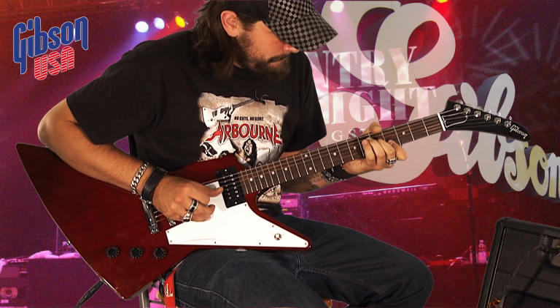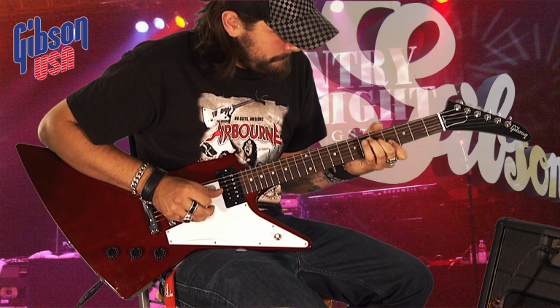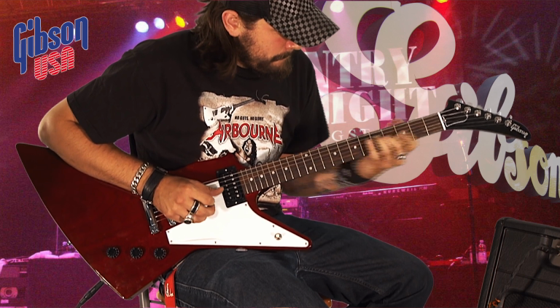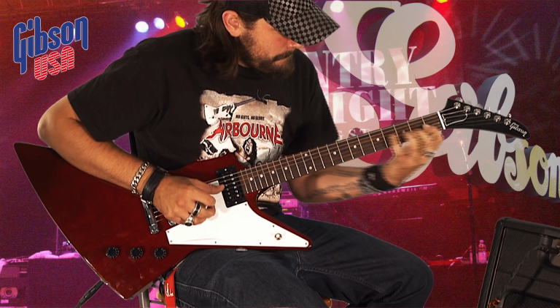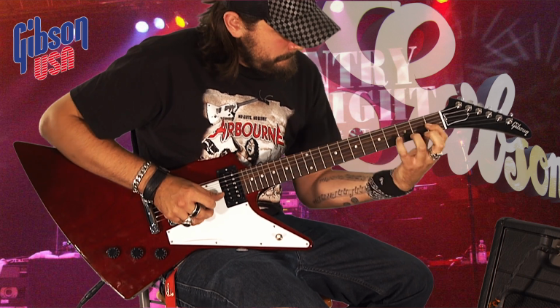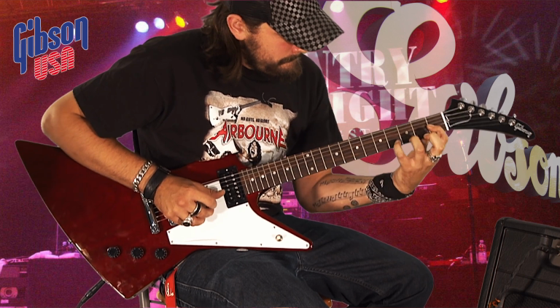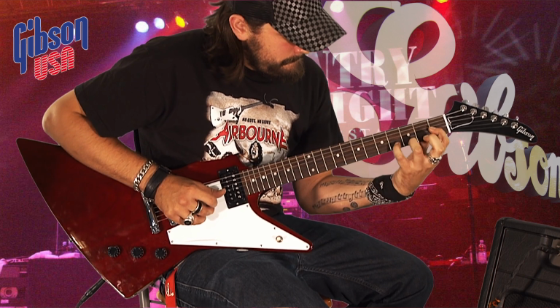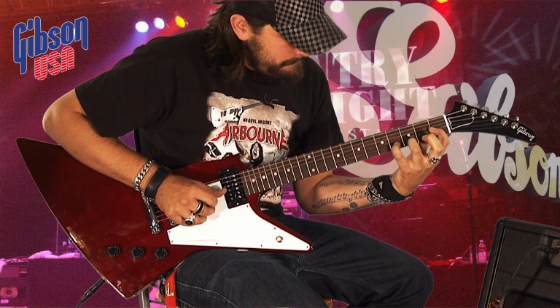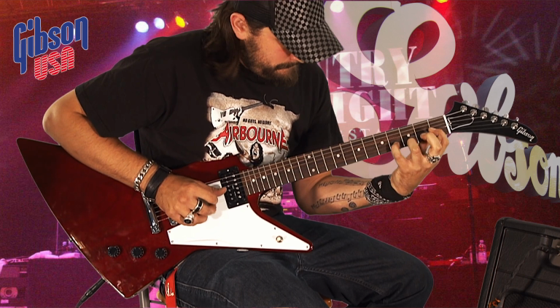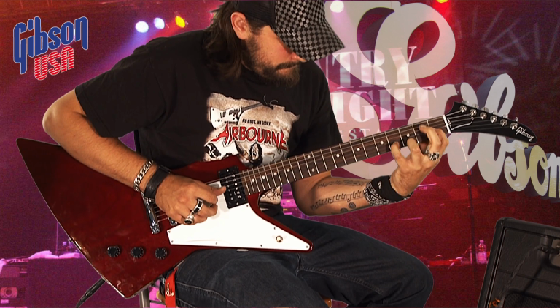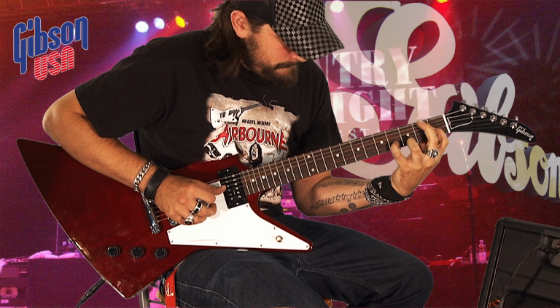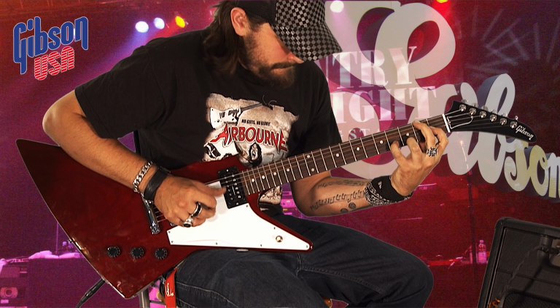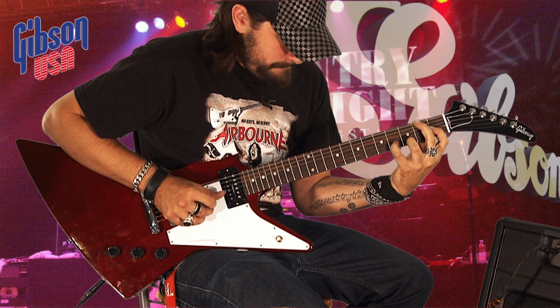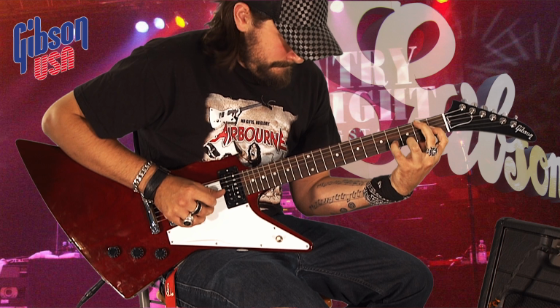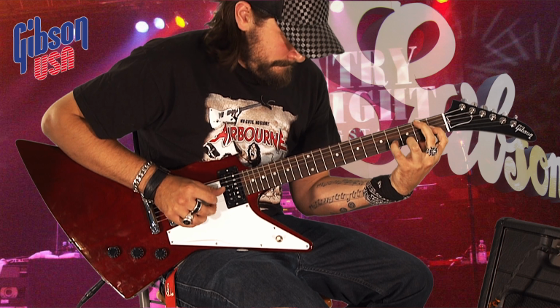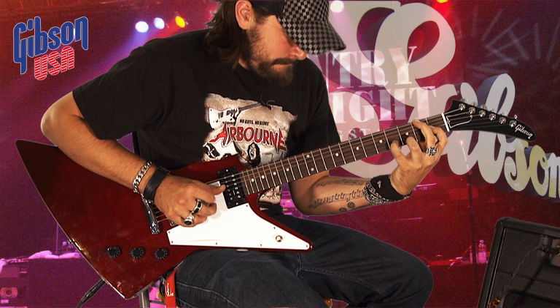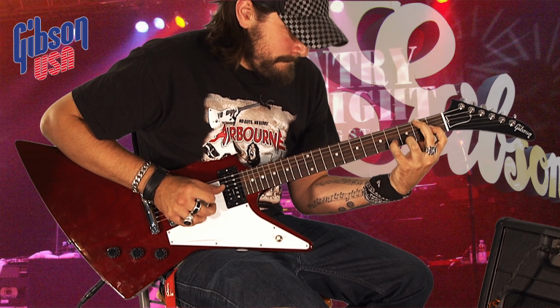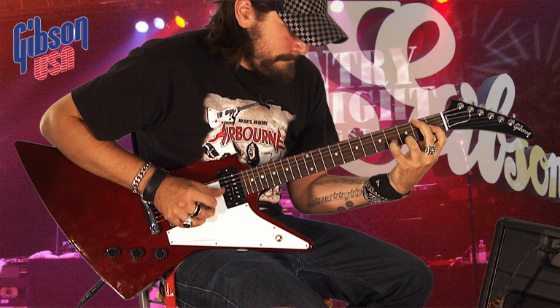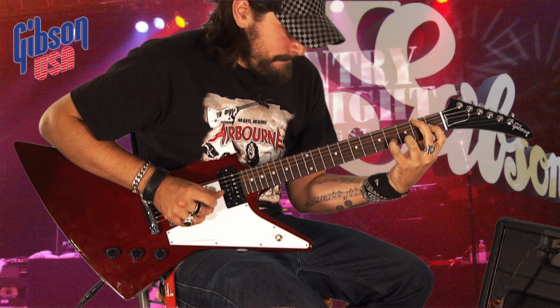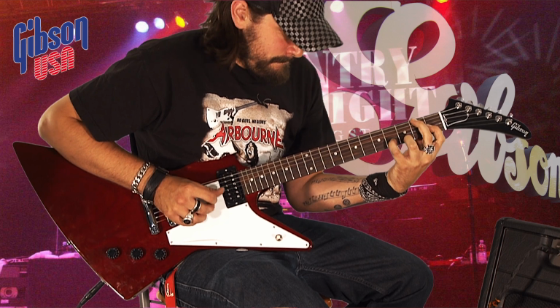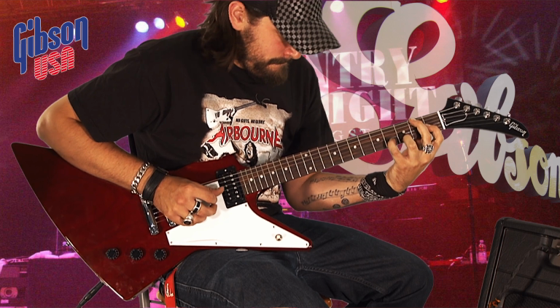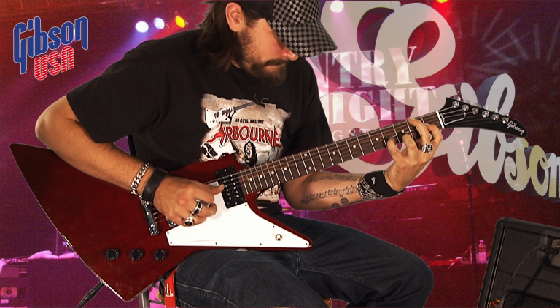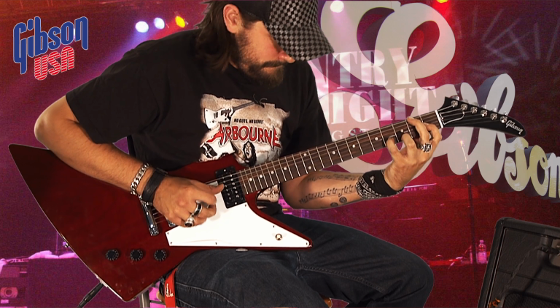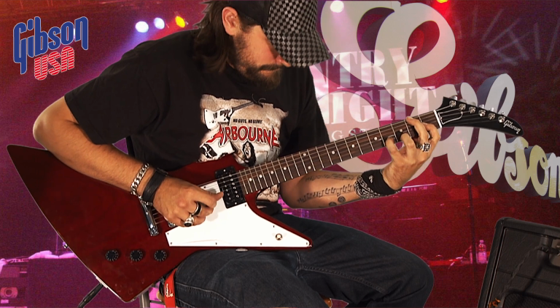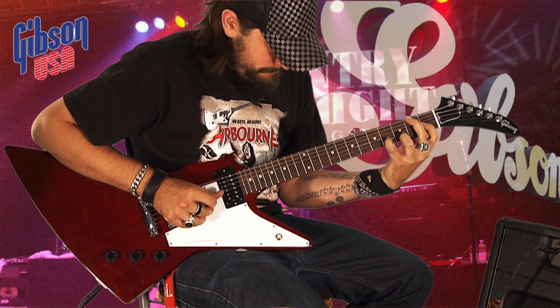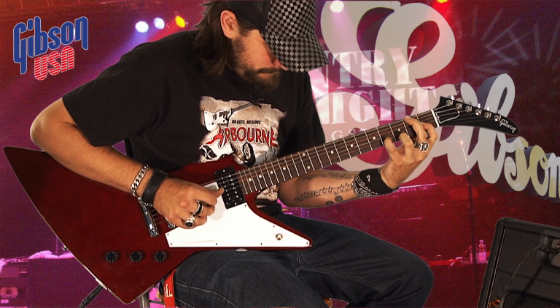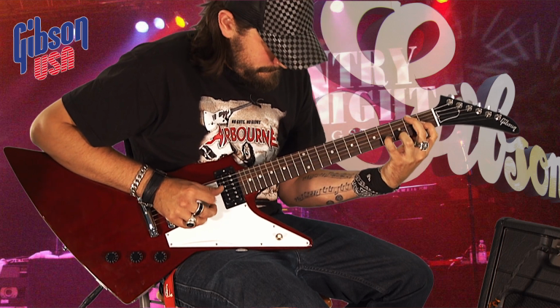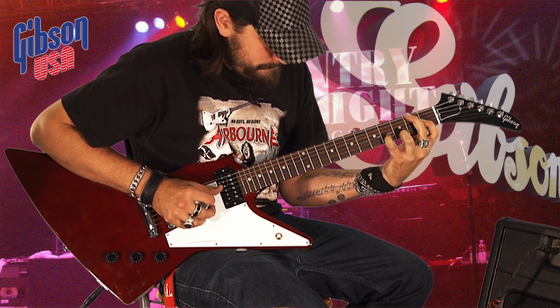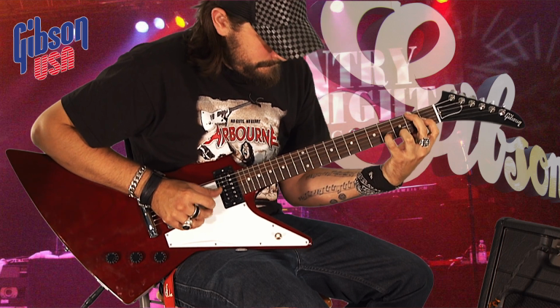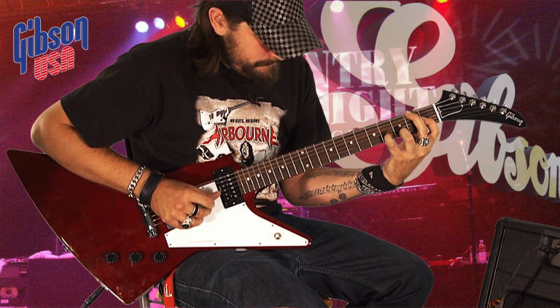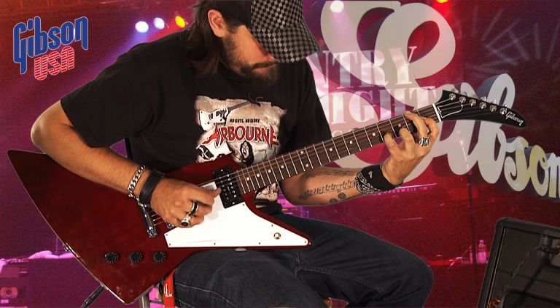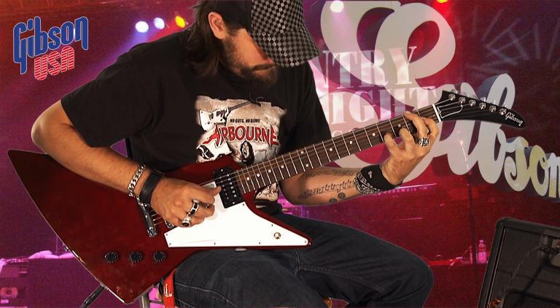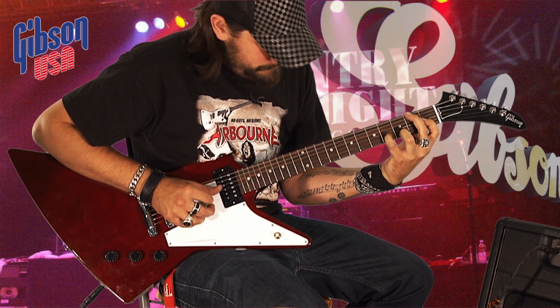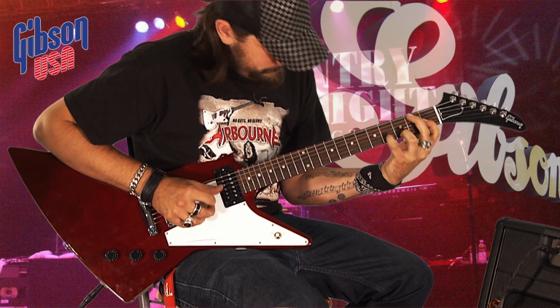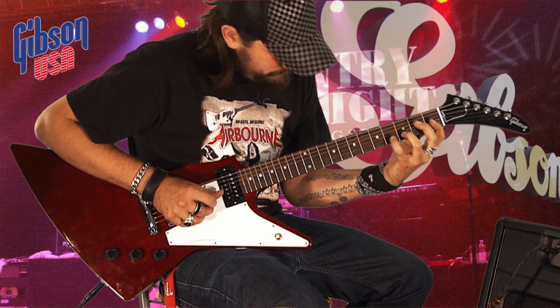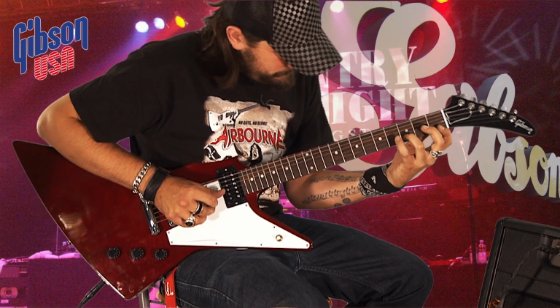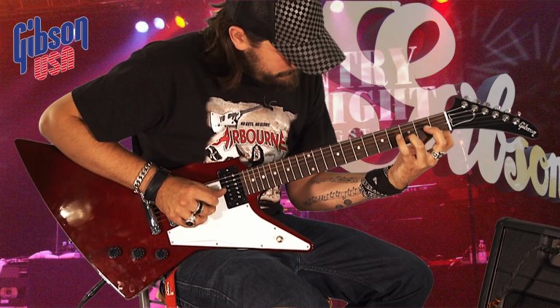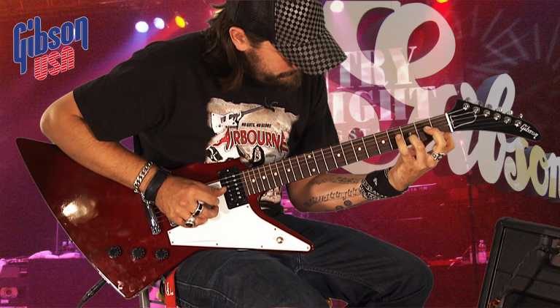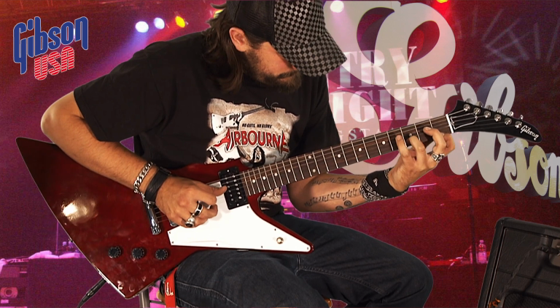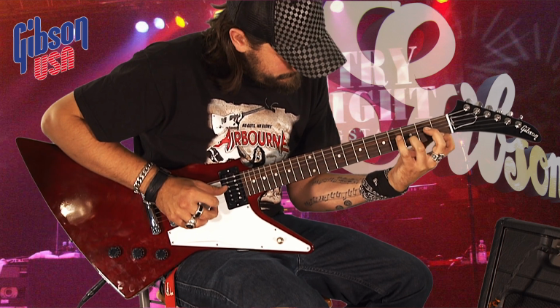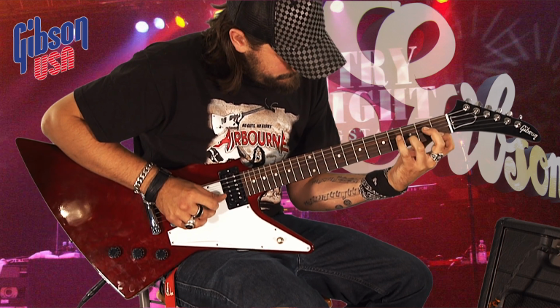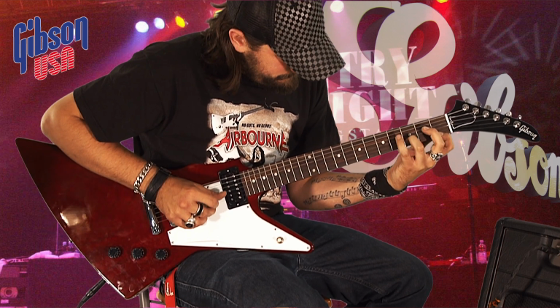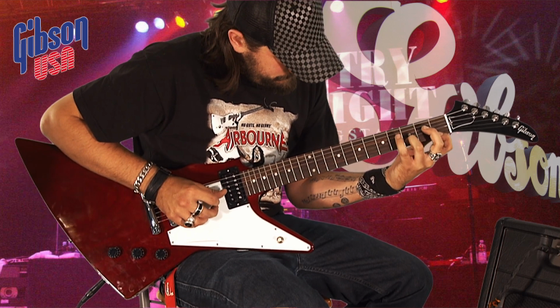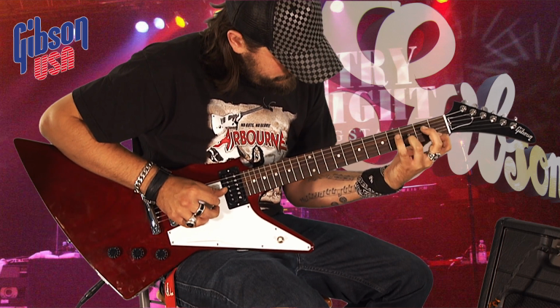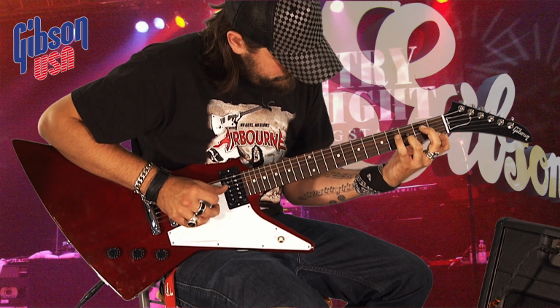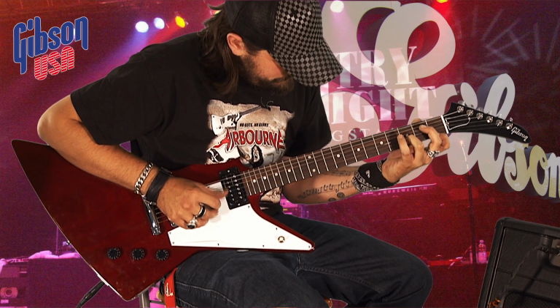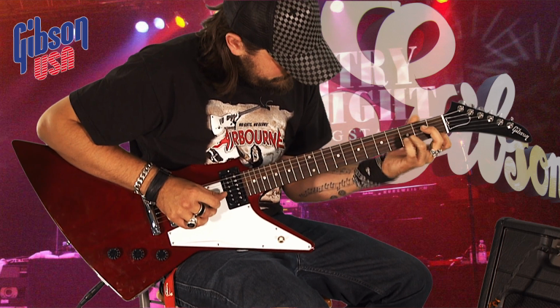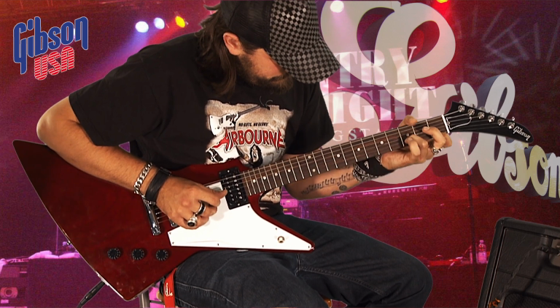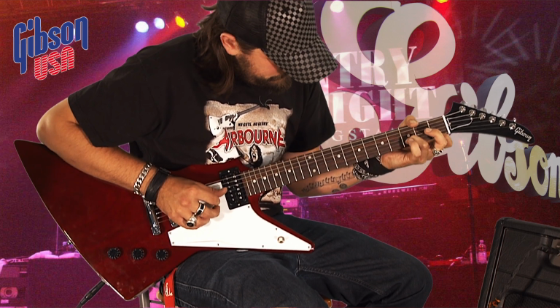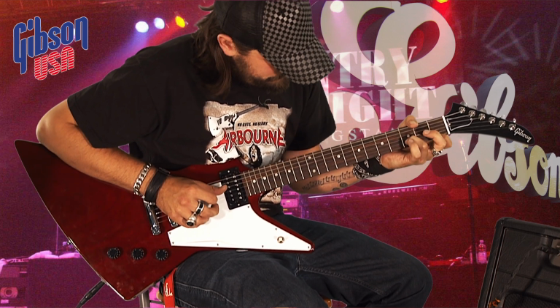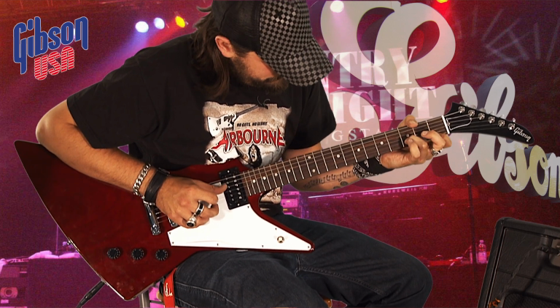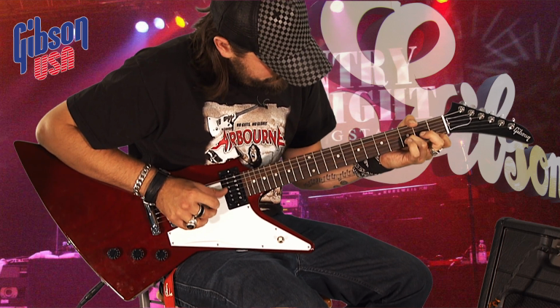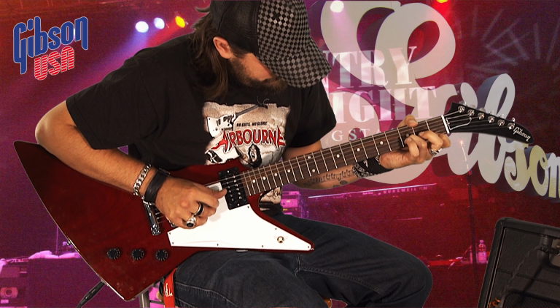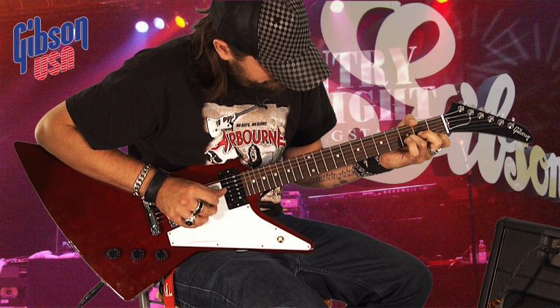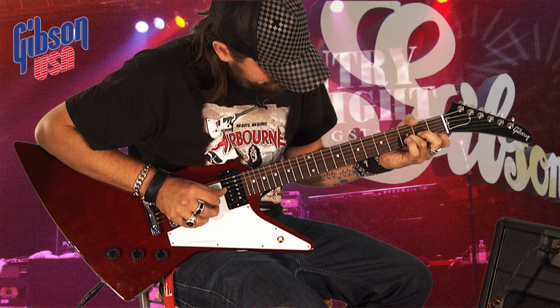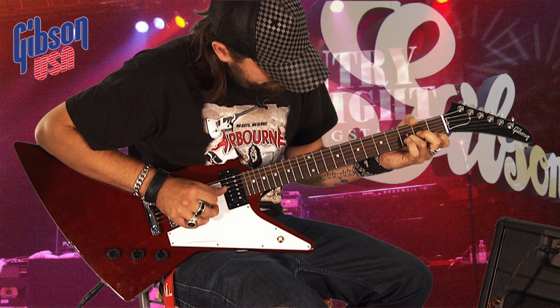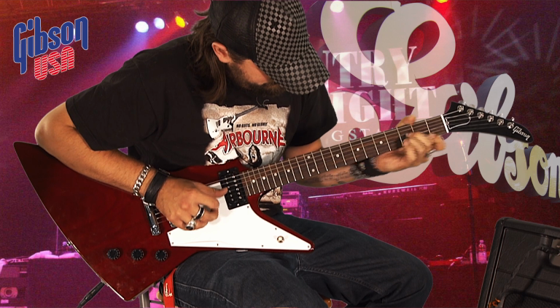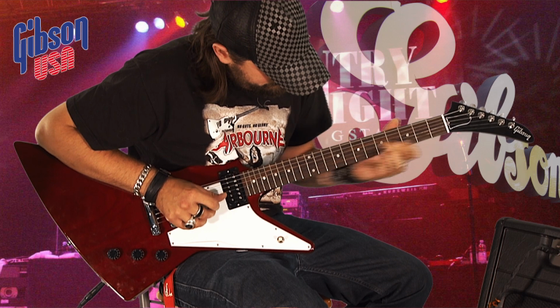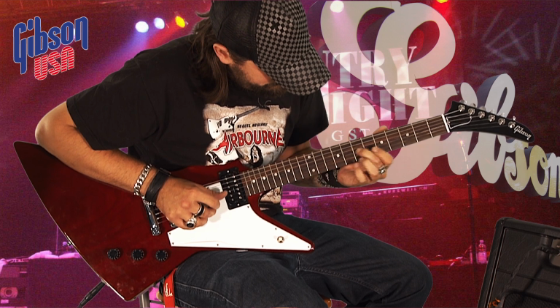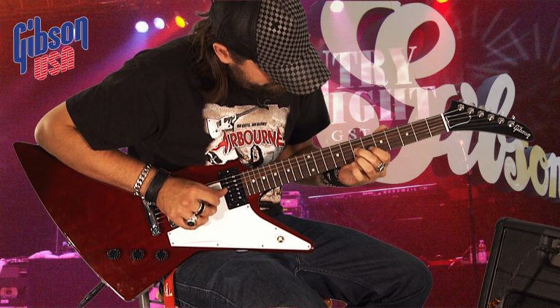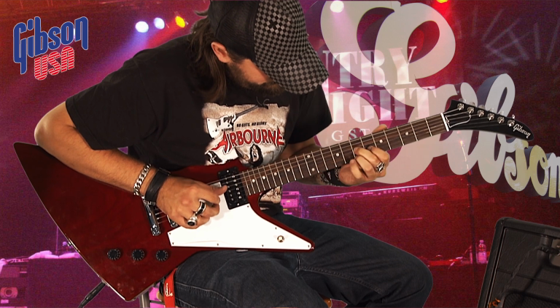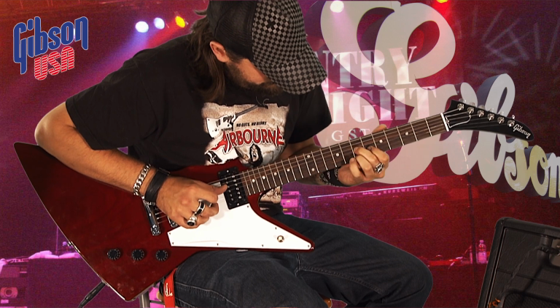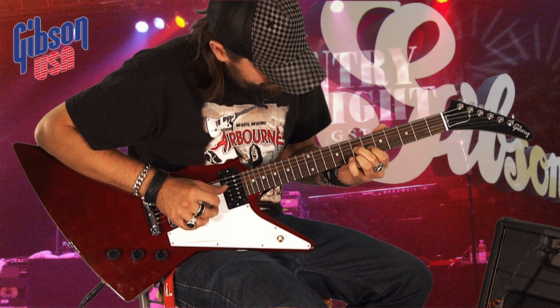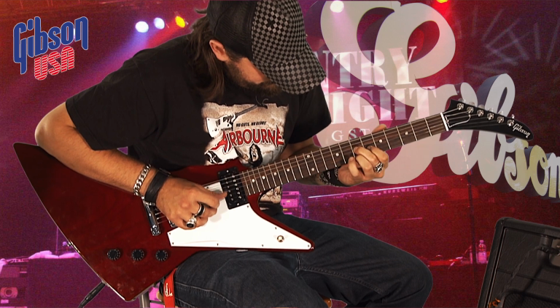The Gibson Explorer 76 includes a high quality case and a three year guarantee and is available in ebony, classic white and cherry.